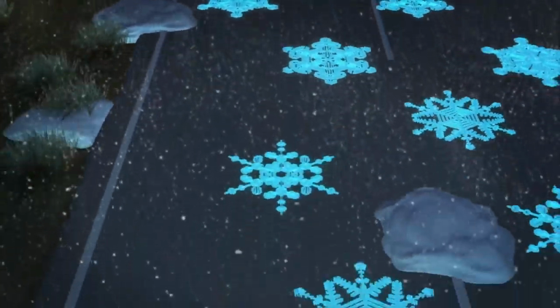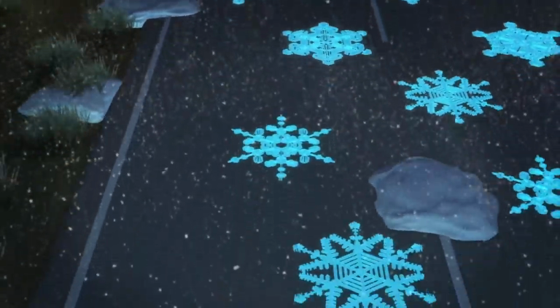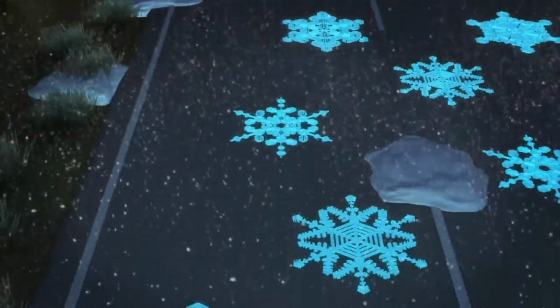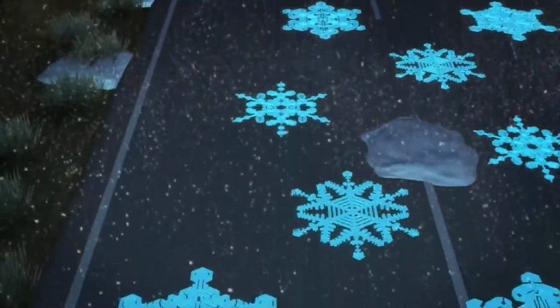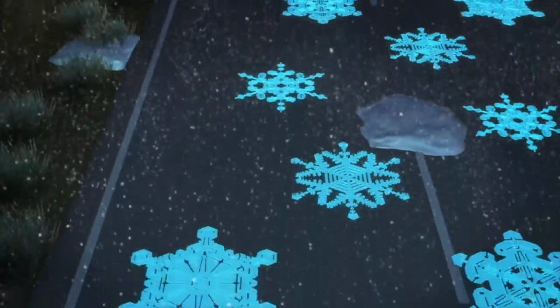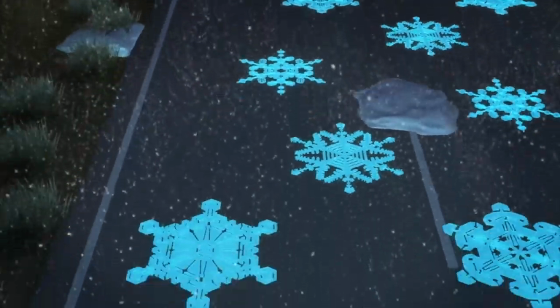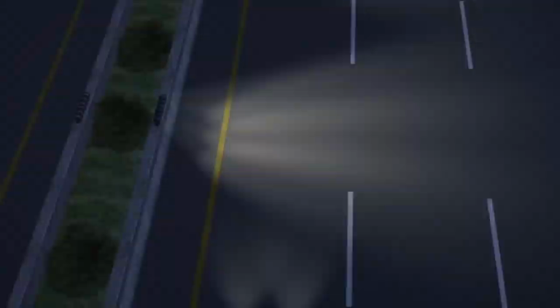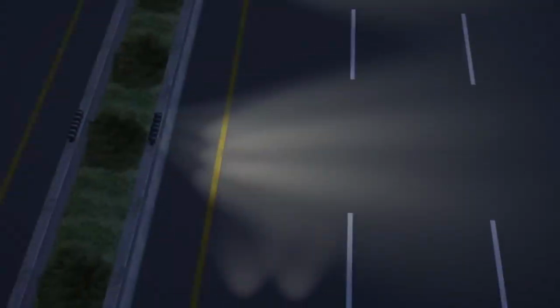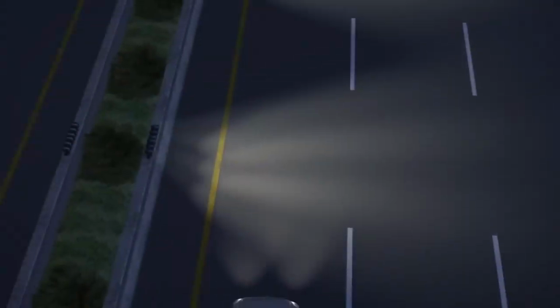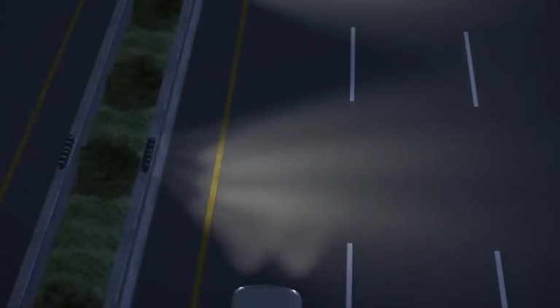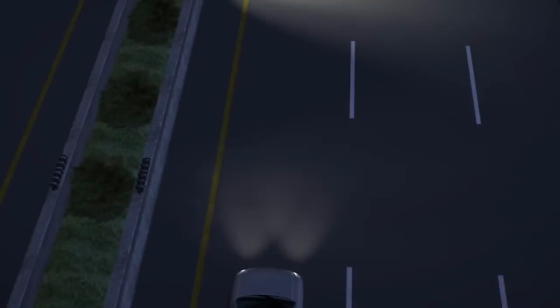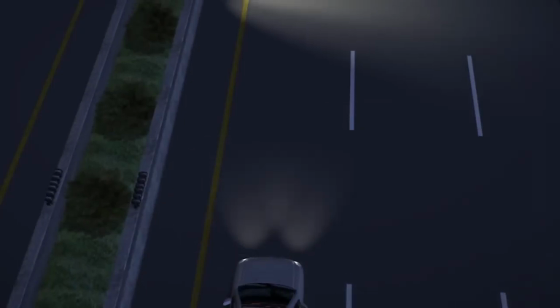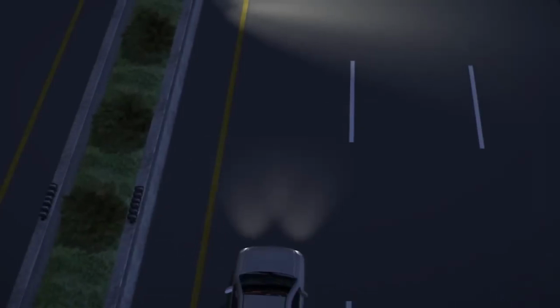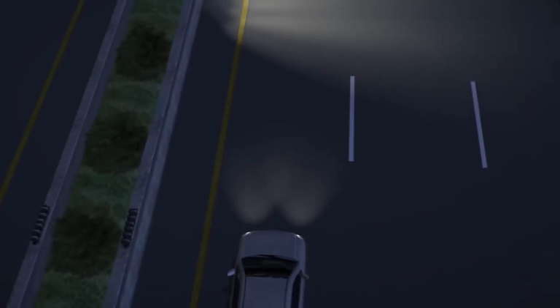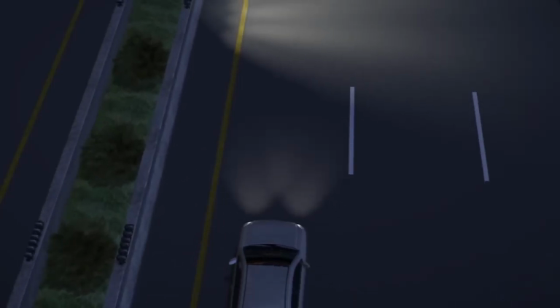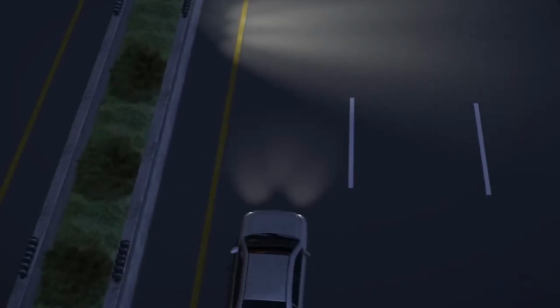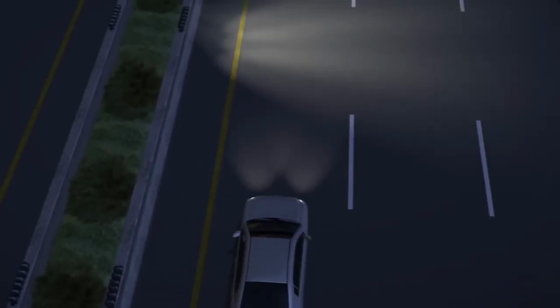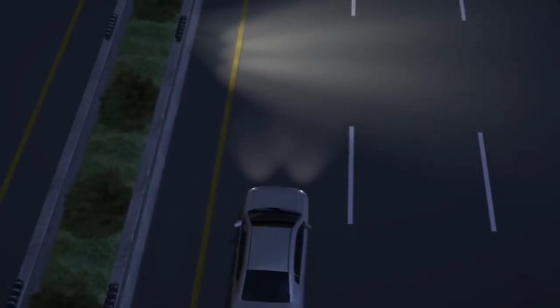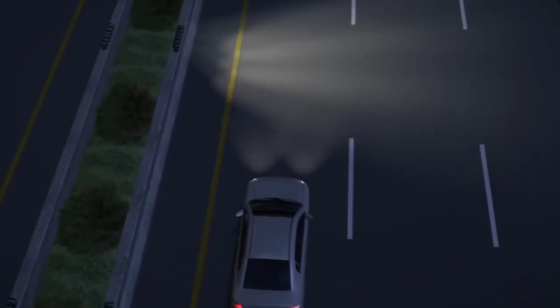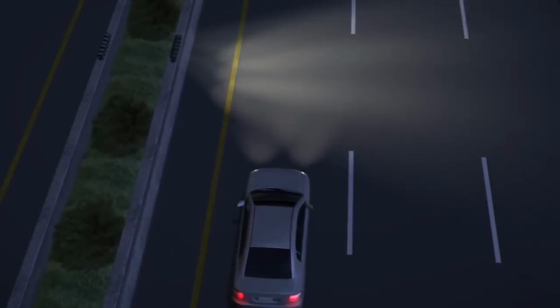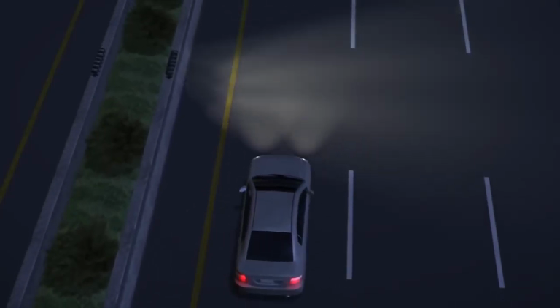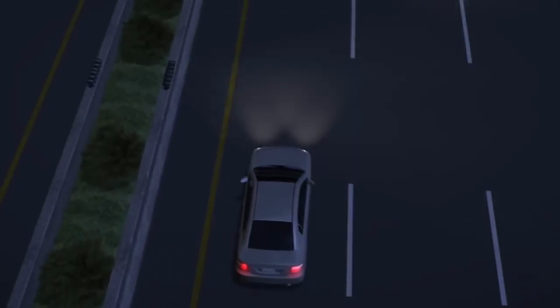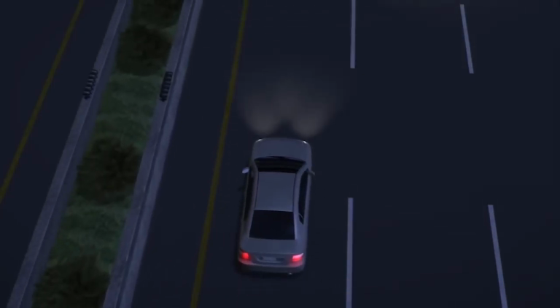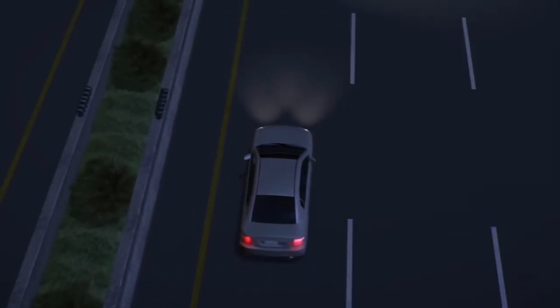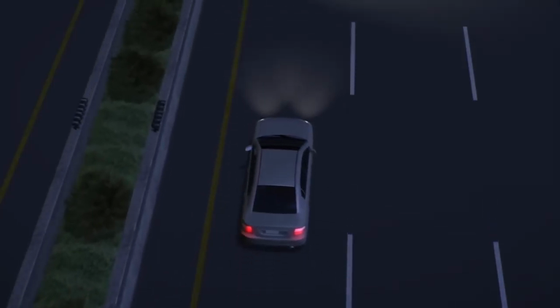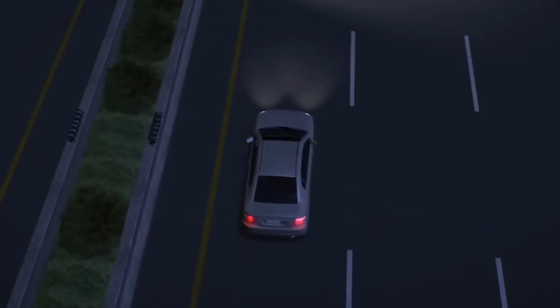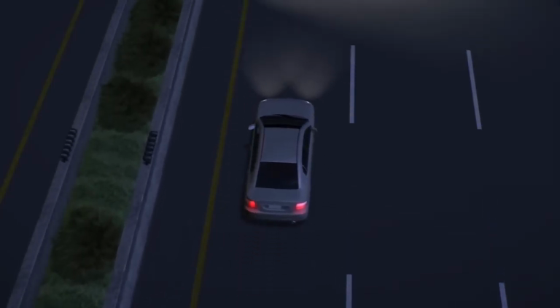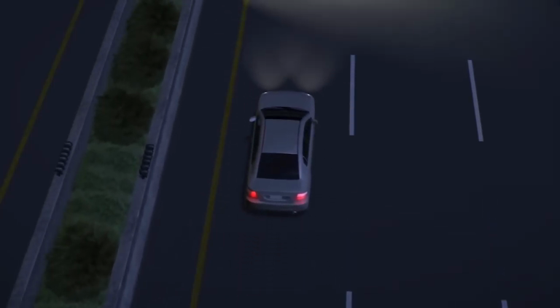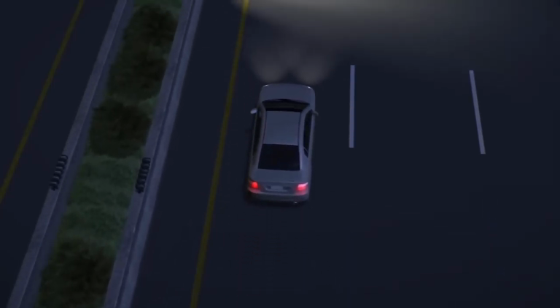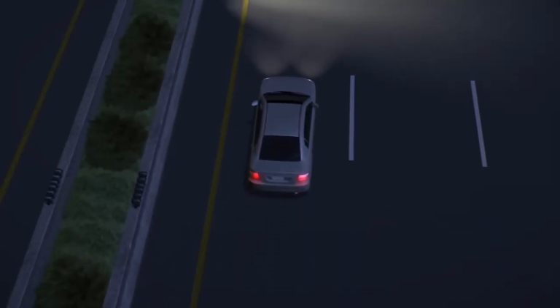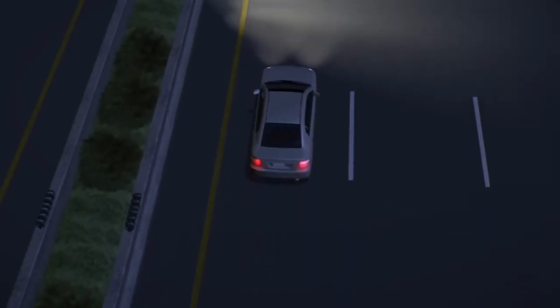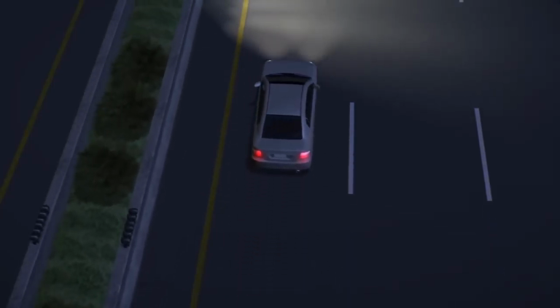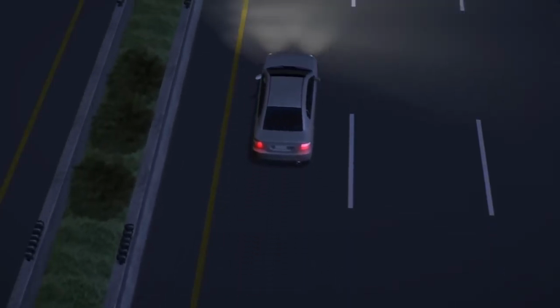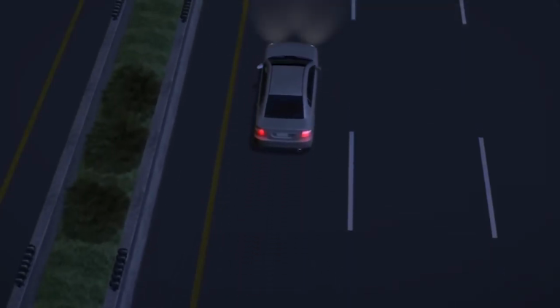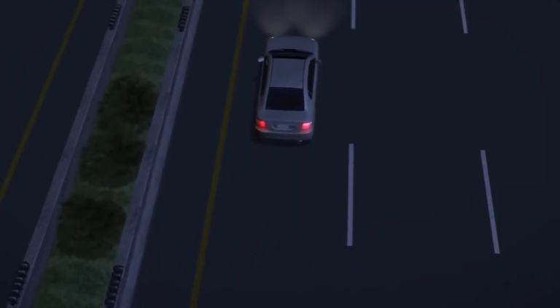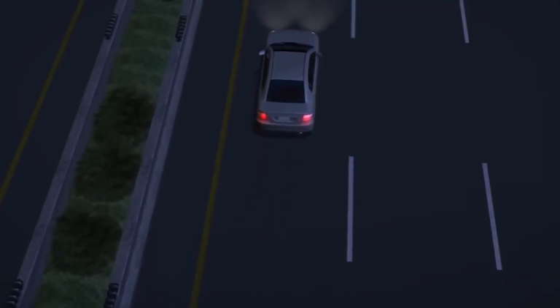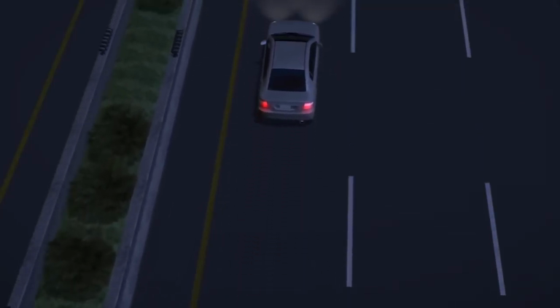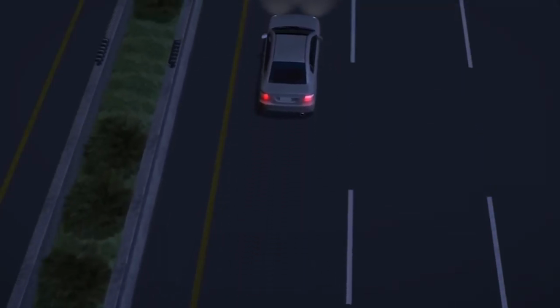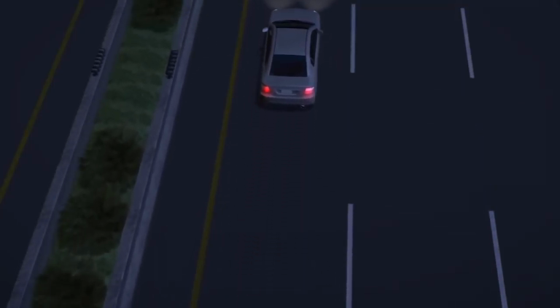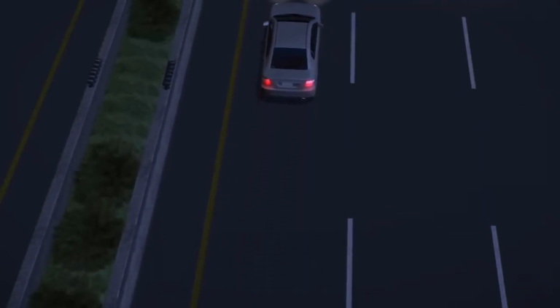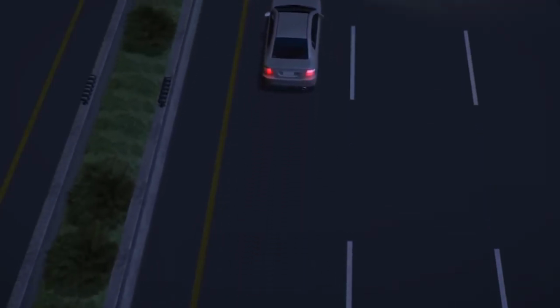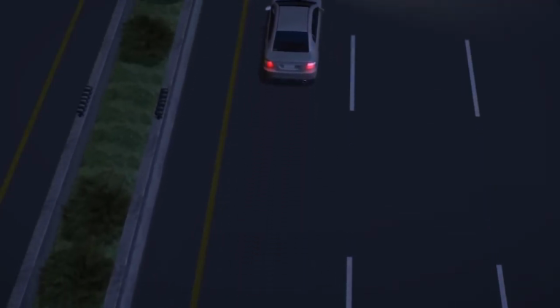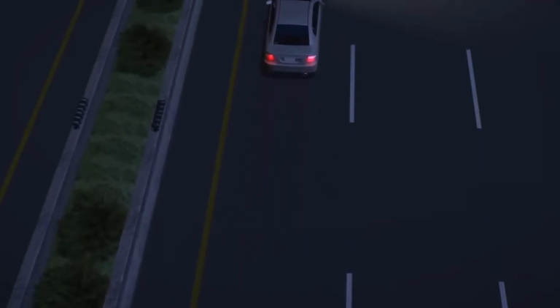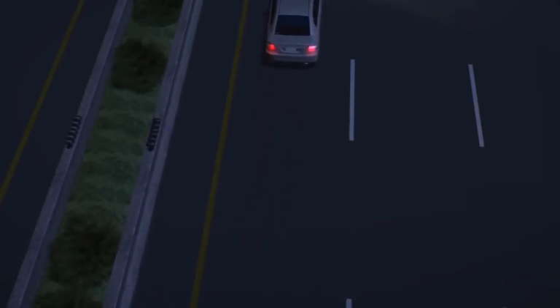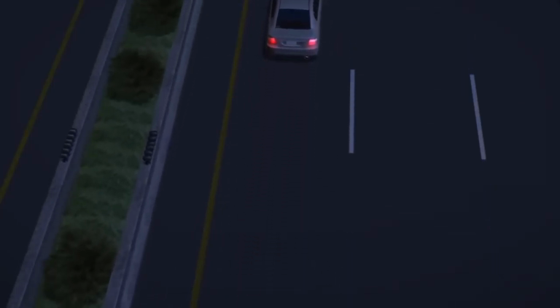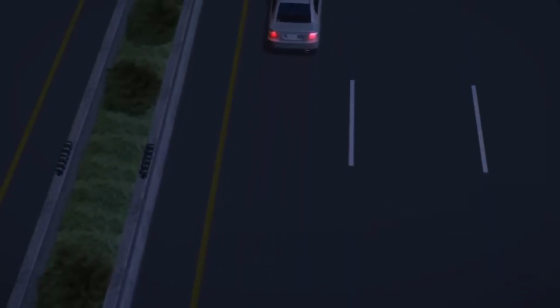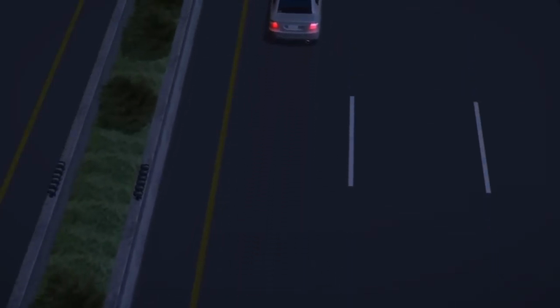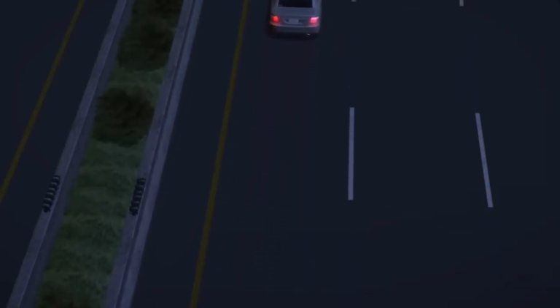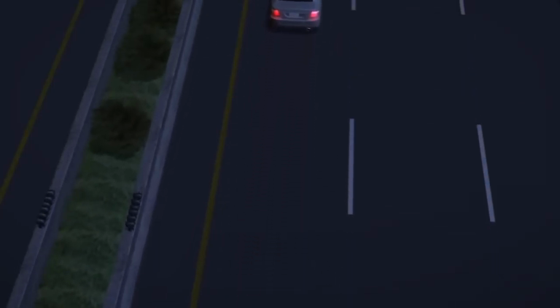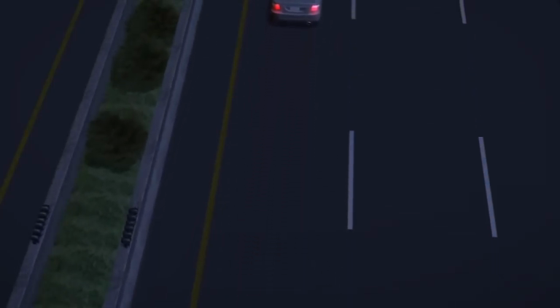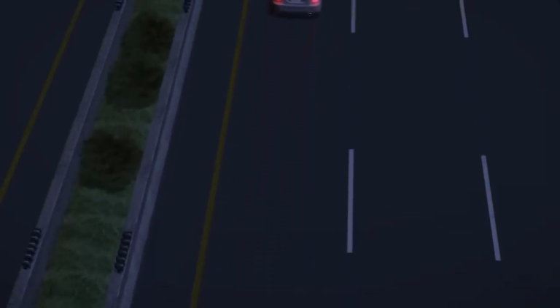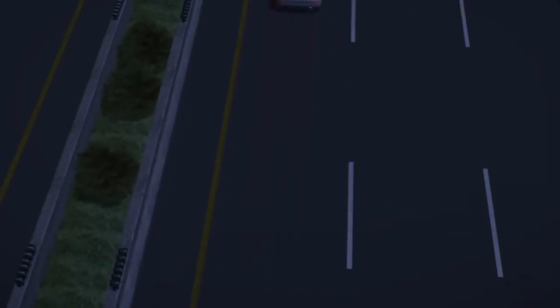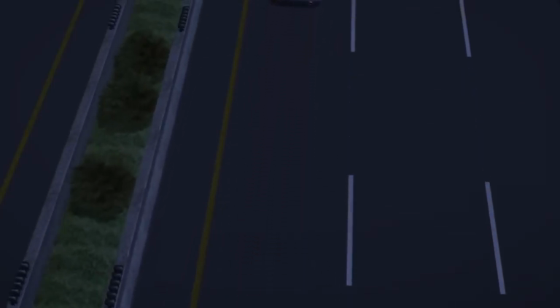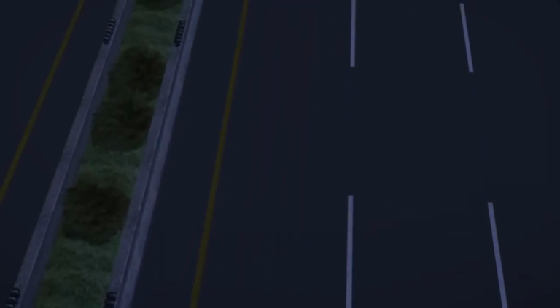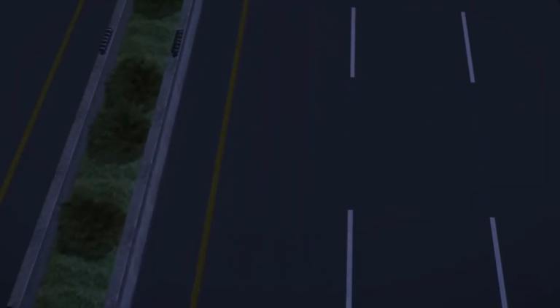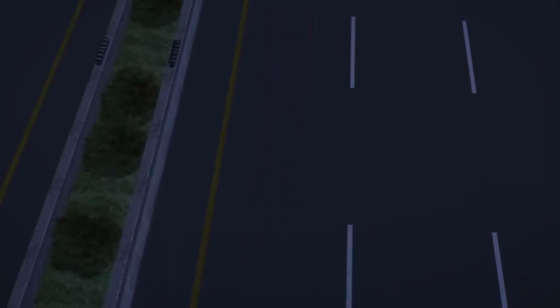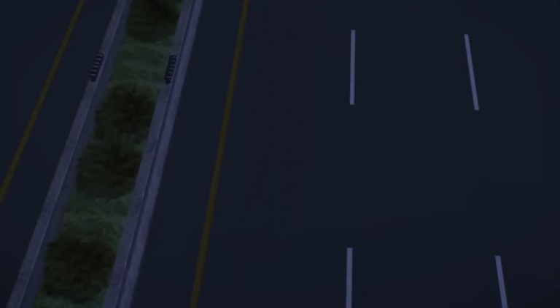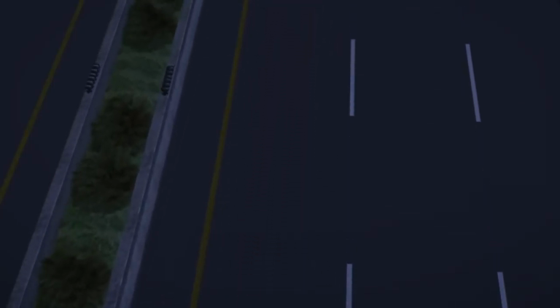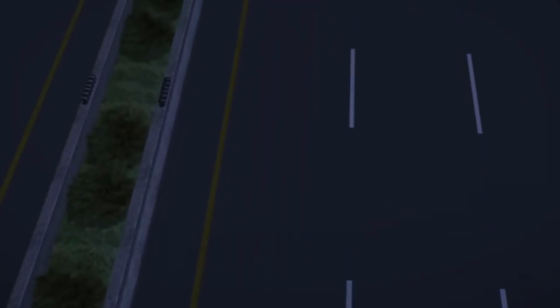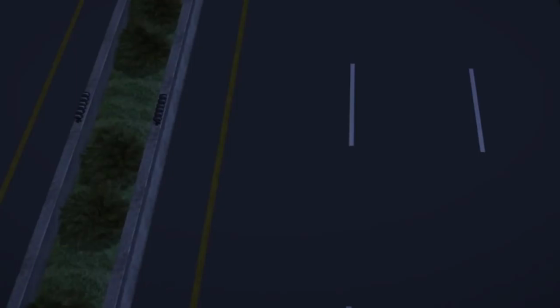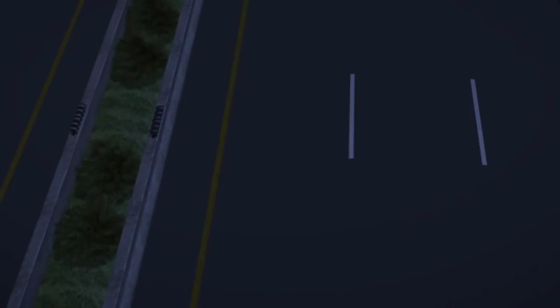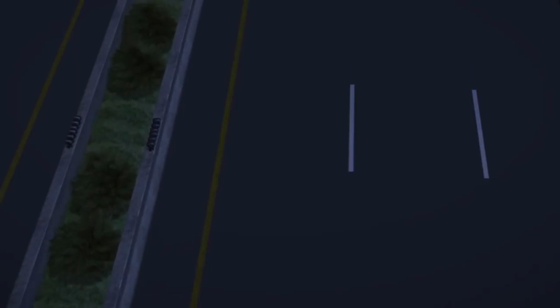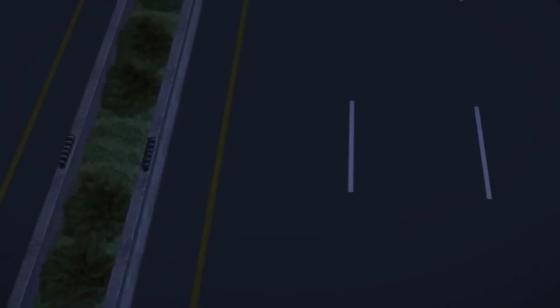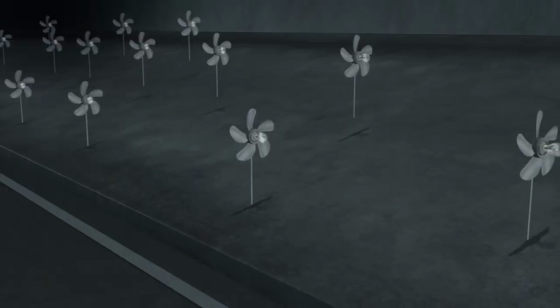Interactive lights light up when vehicles approach and dim as they pass by, saving energy when there is no traffic on the road.